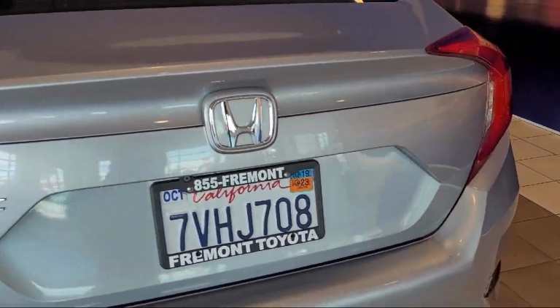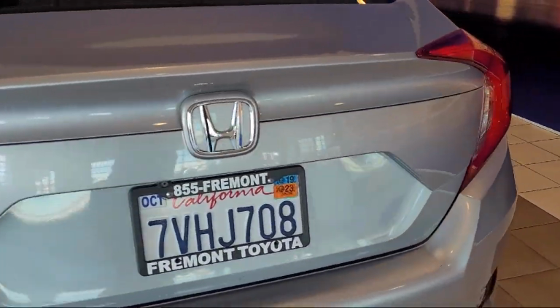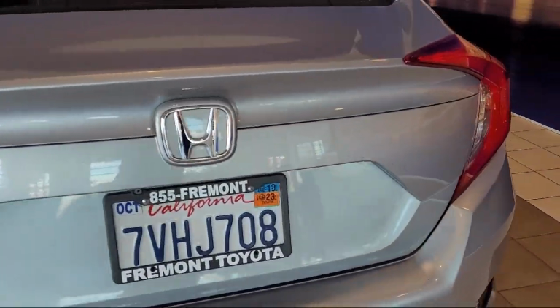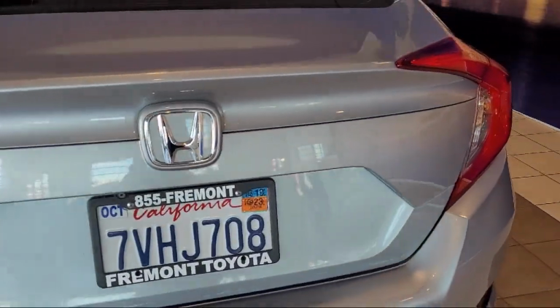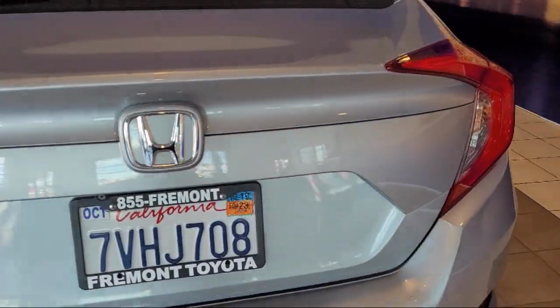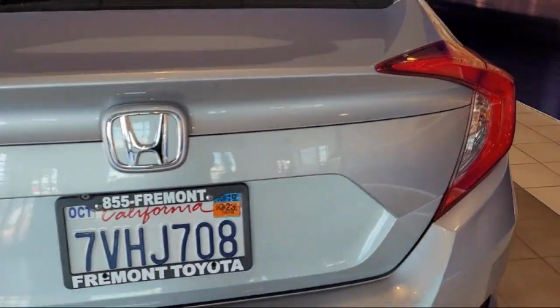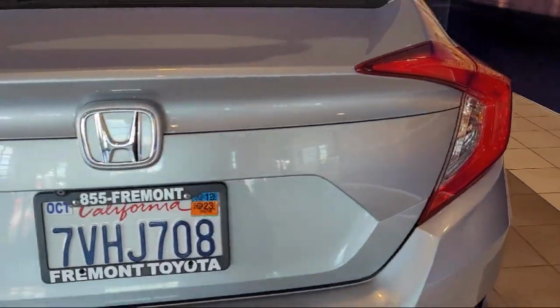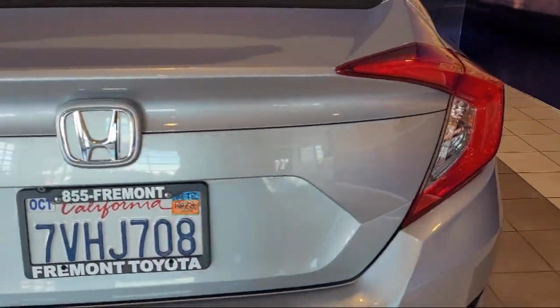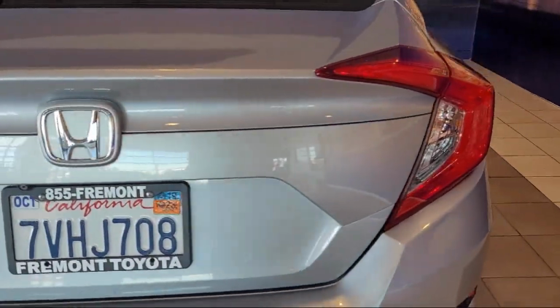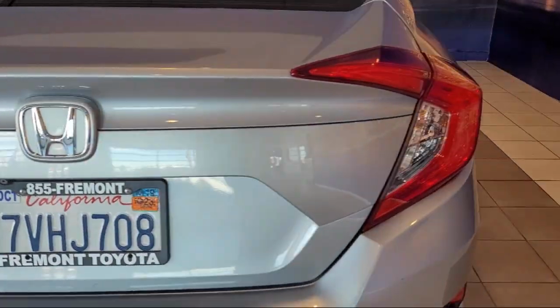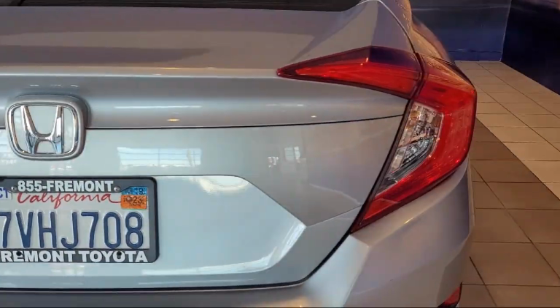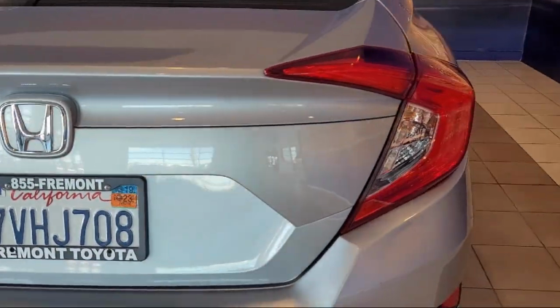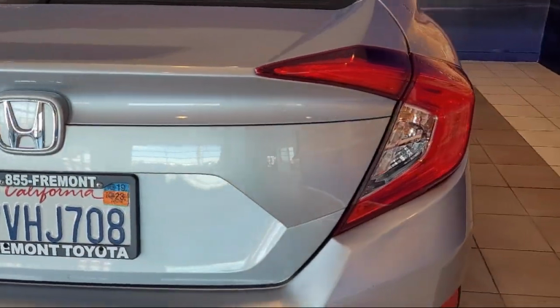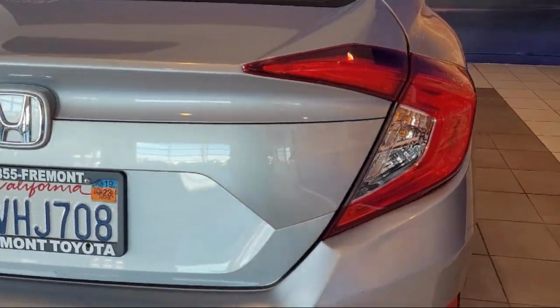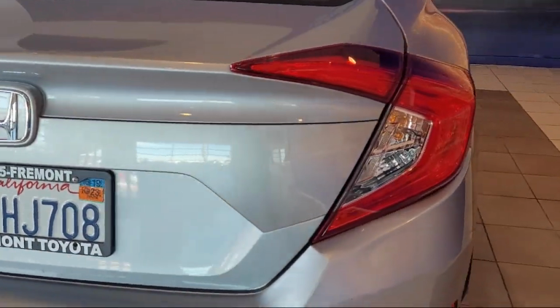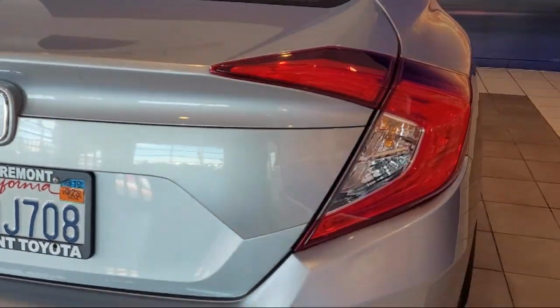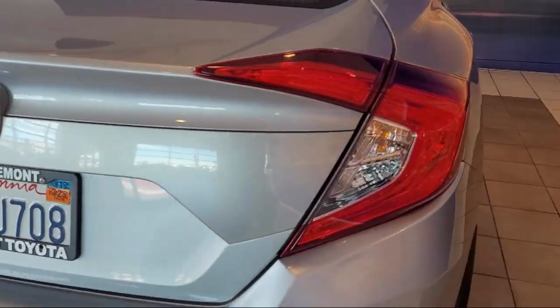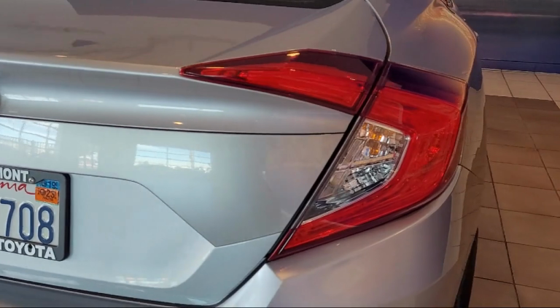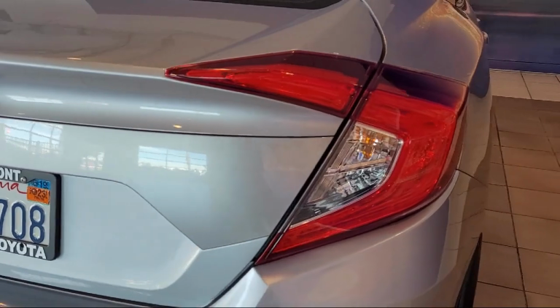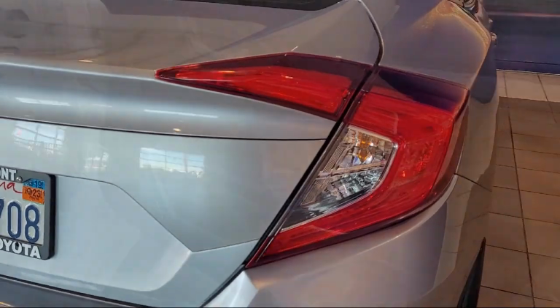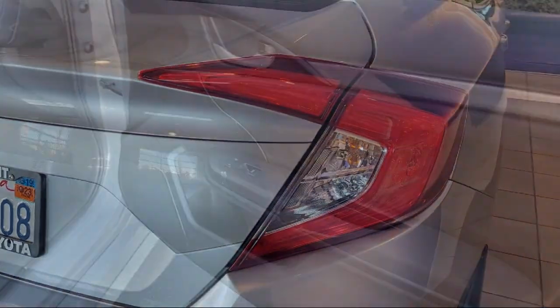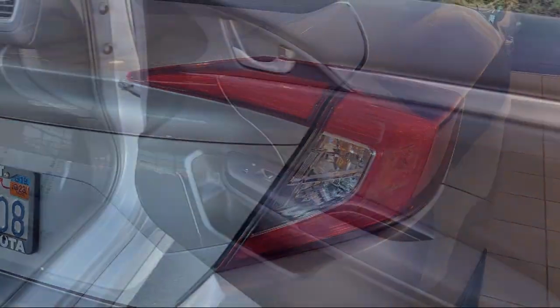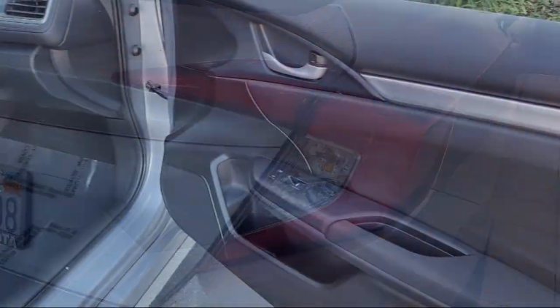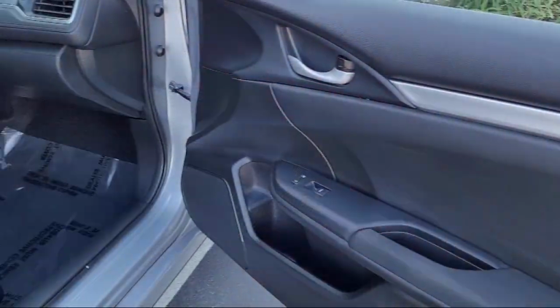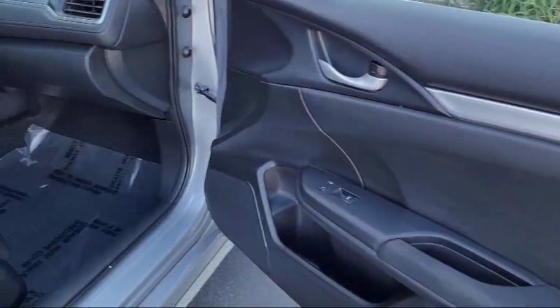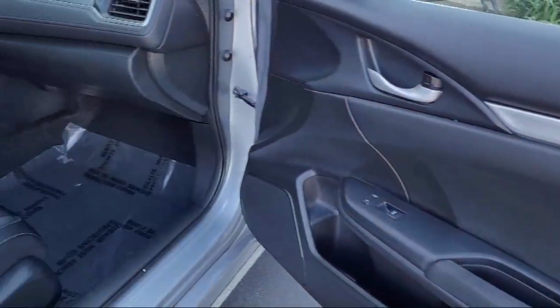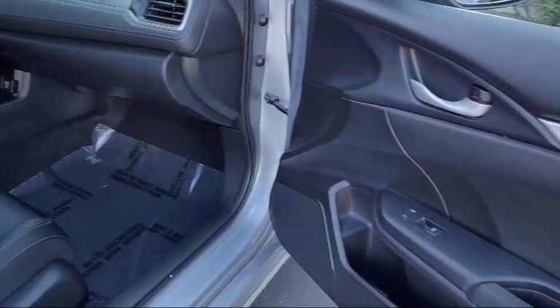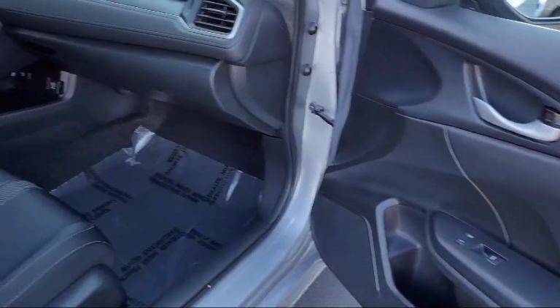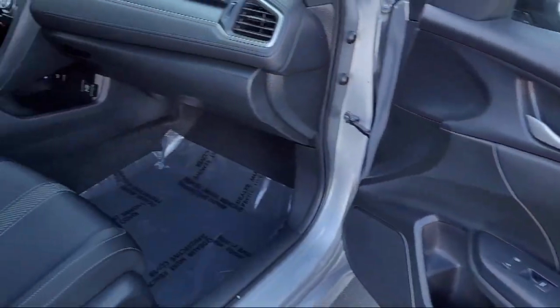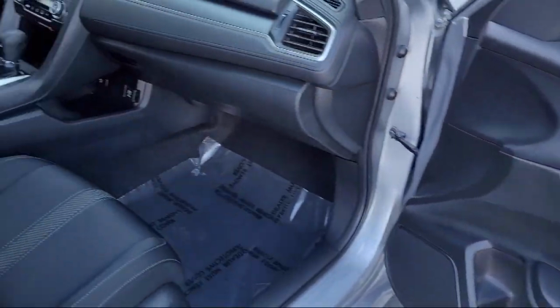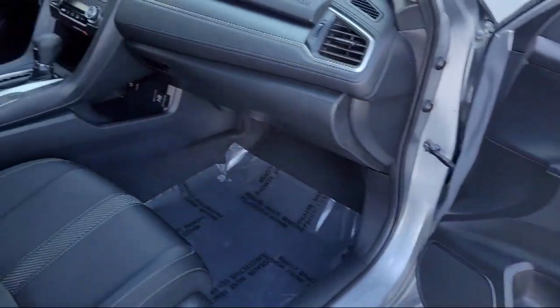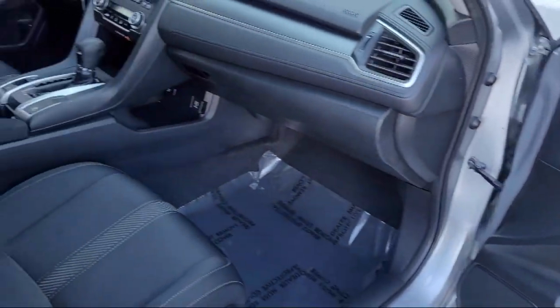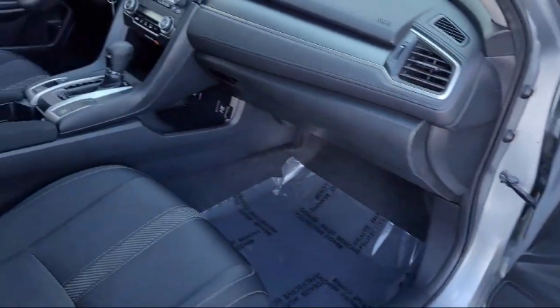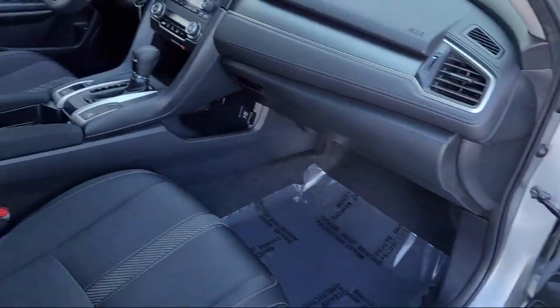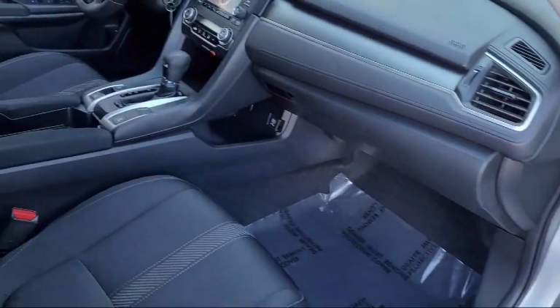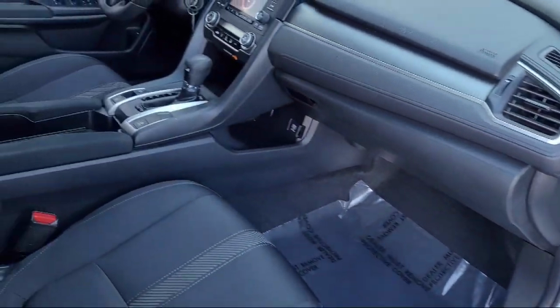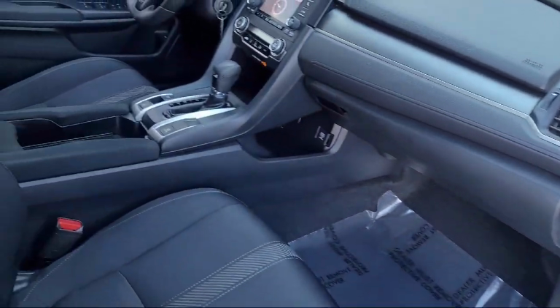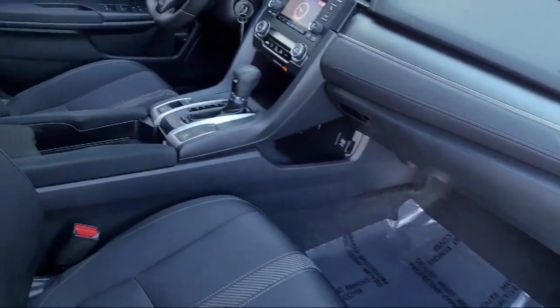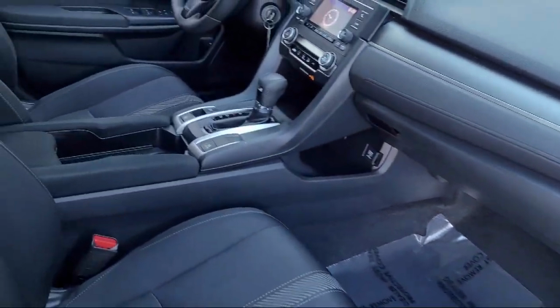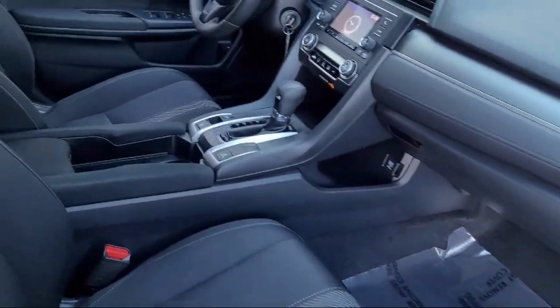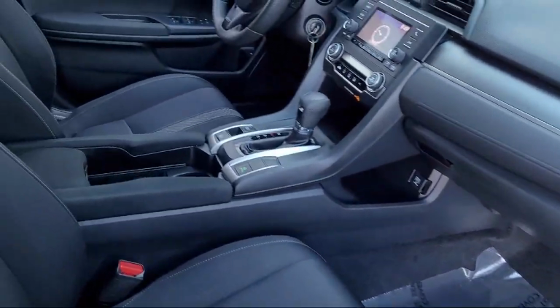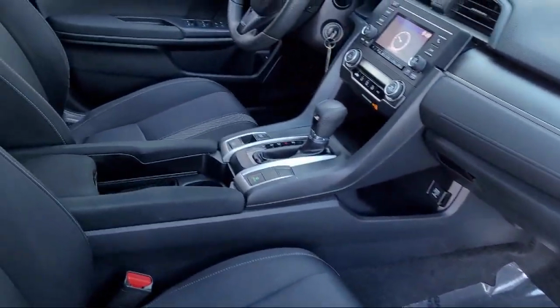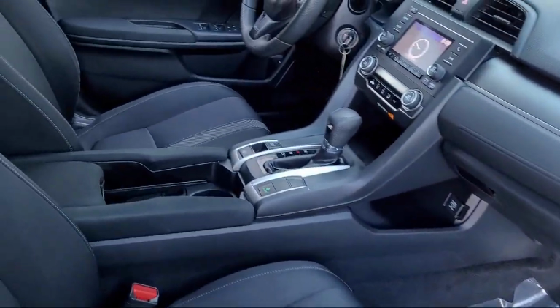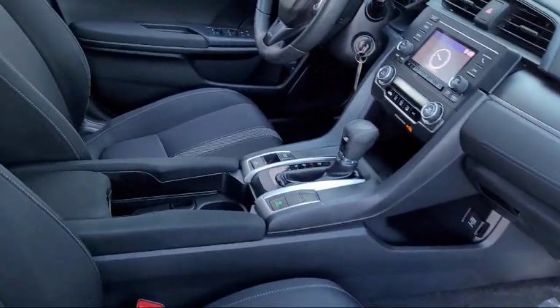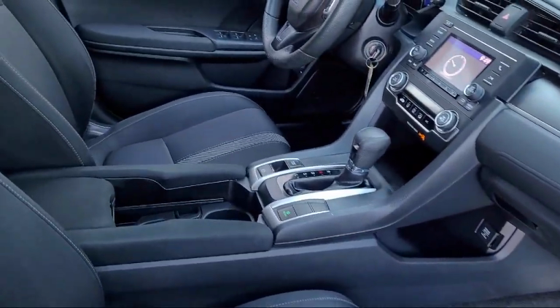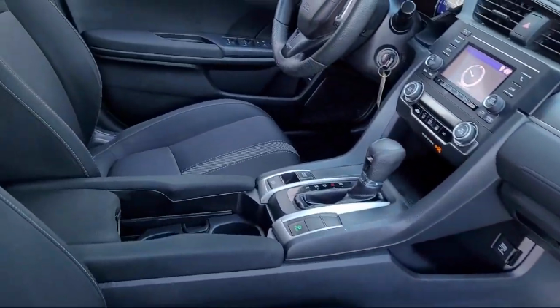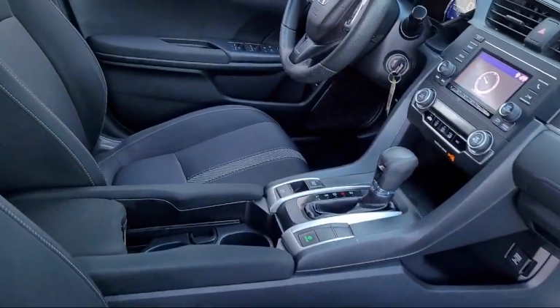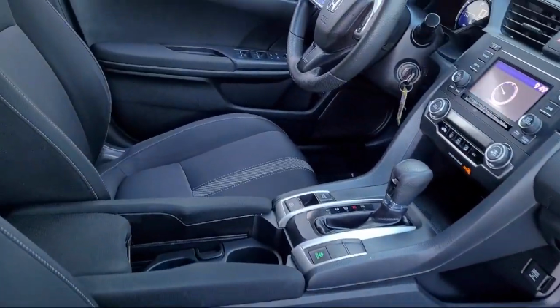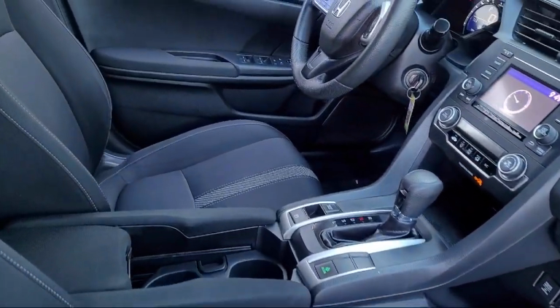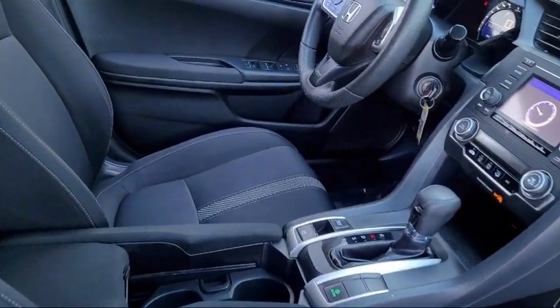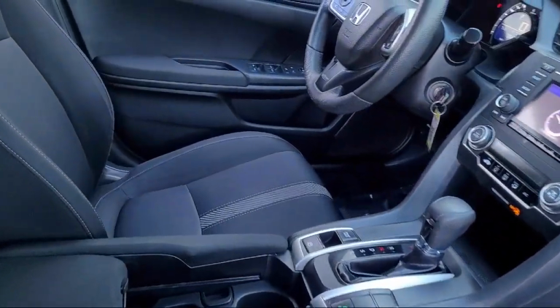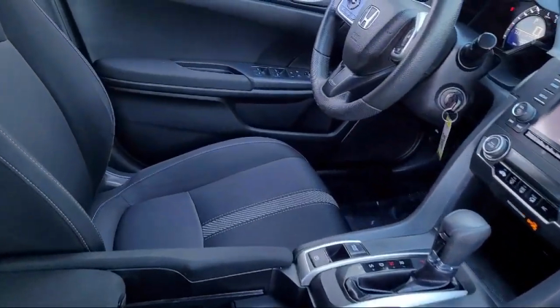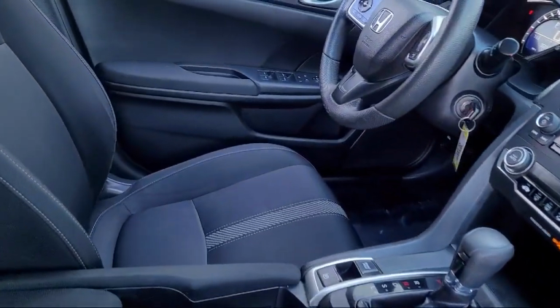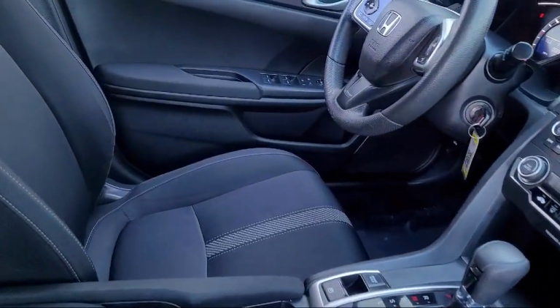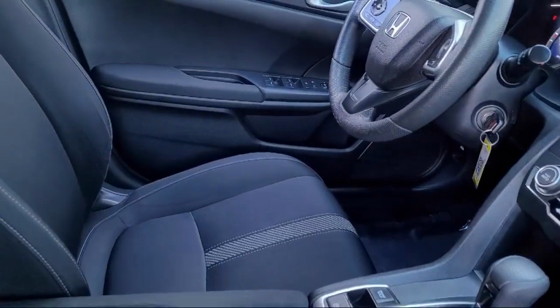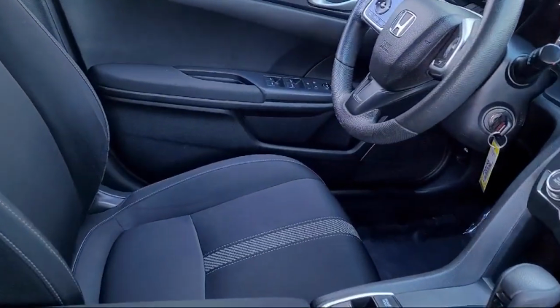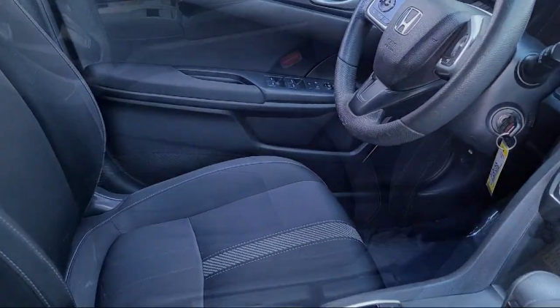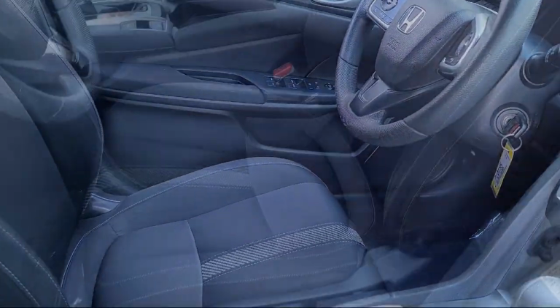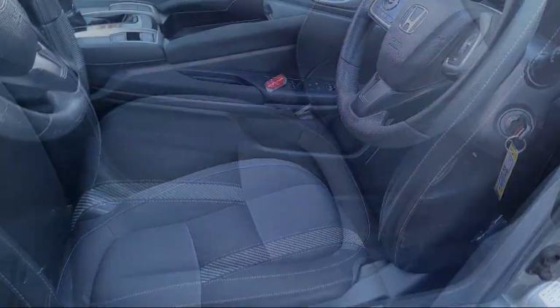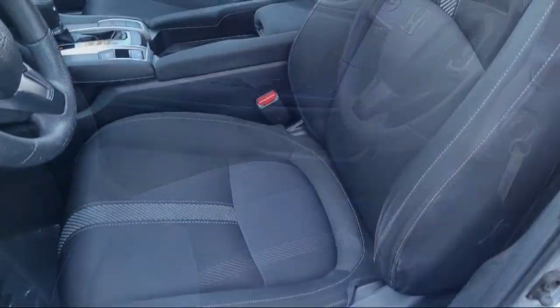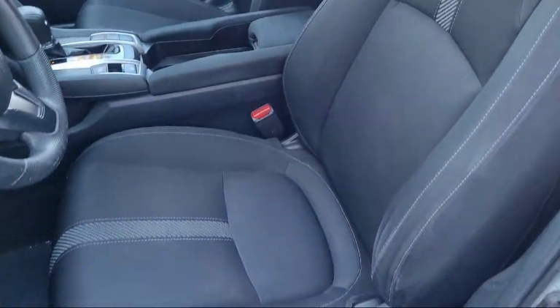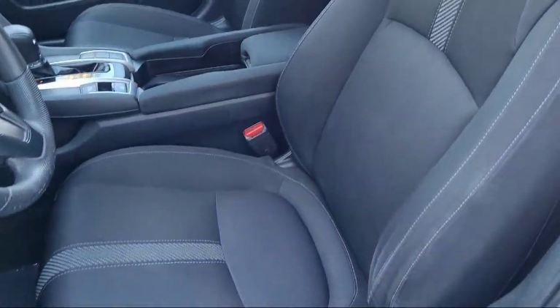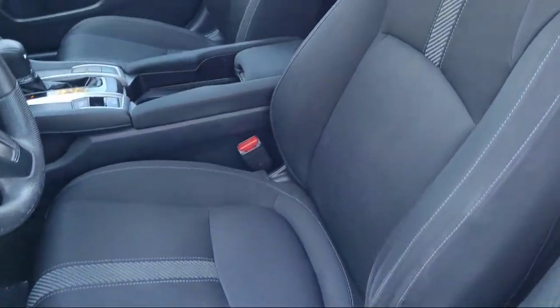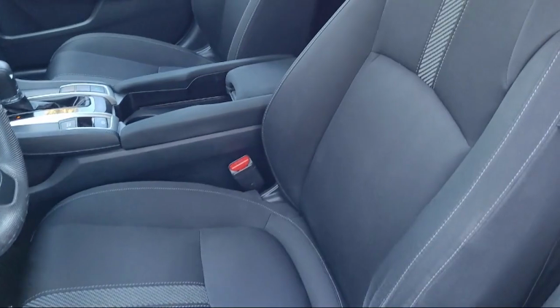It also features air conditioning, traction control, side airbags, and has less than 65,000 miles on the odometer.